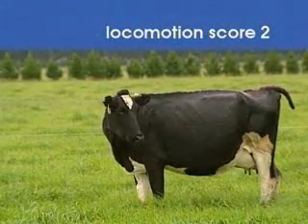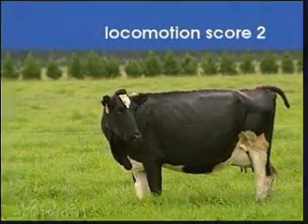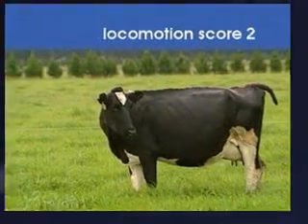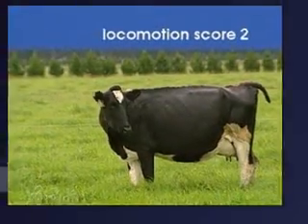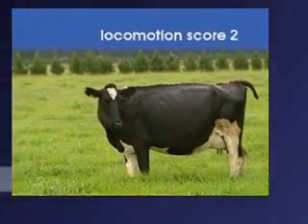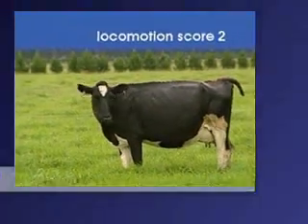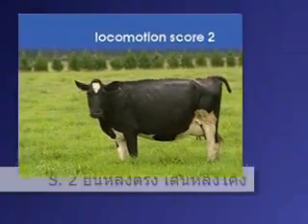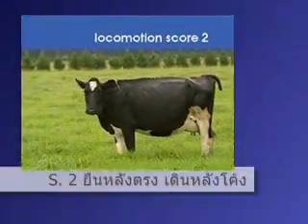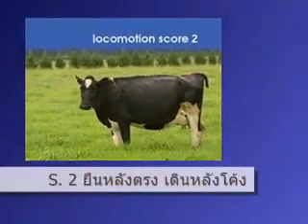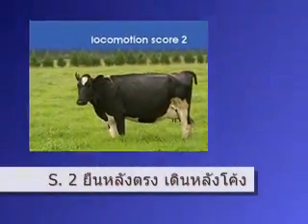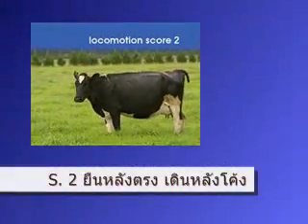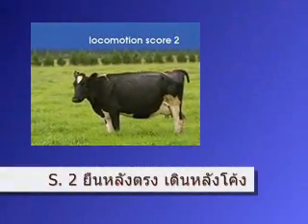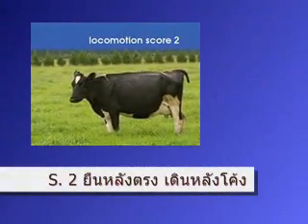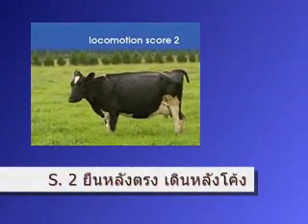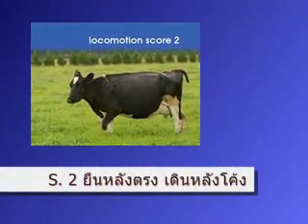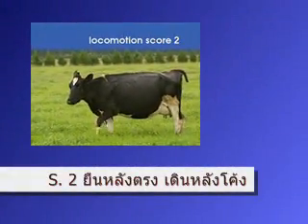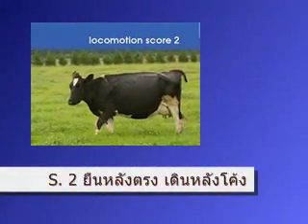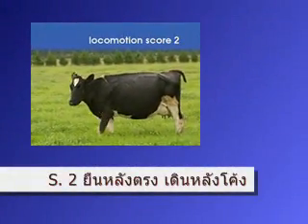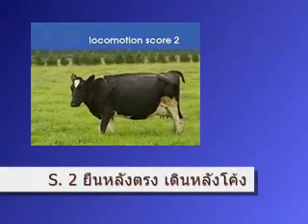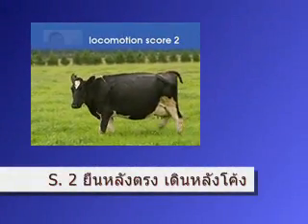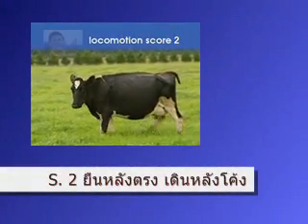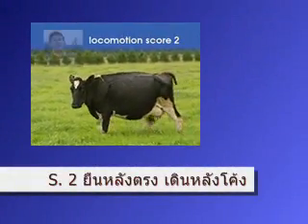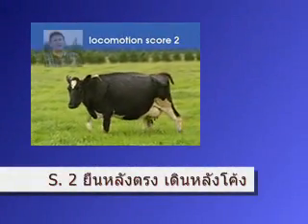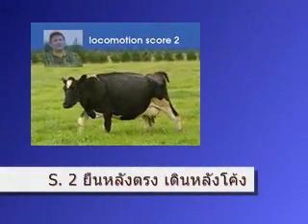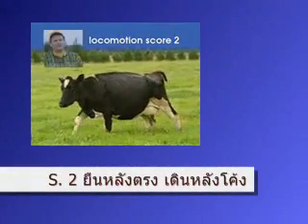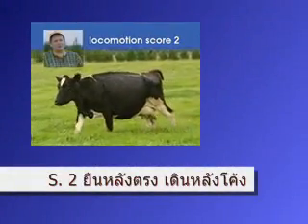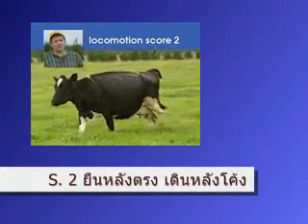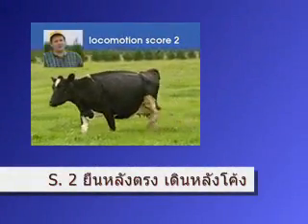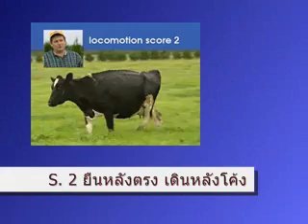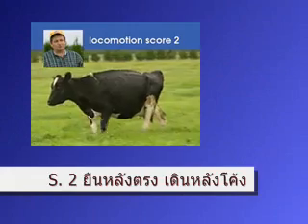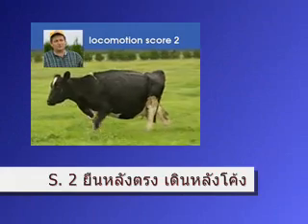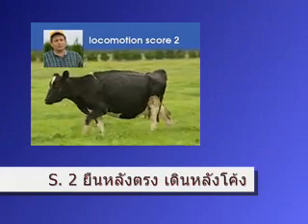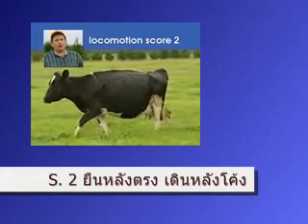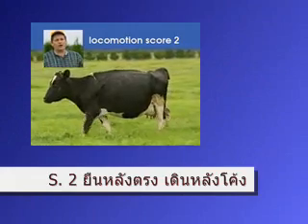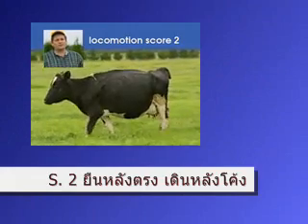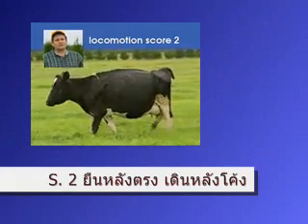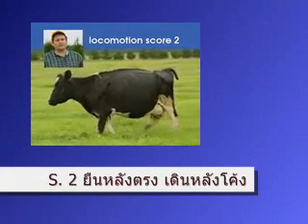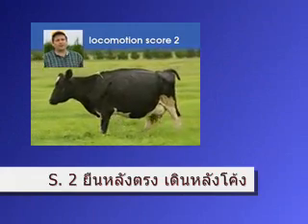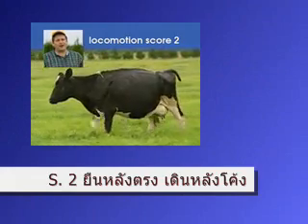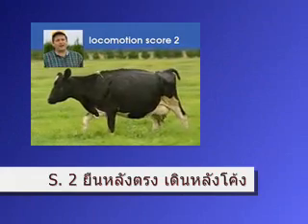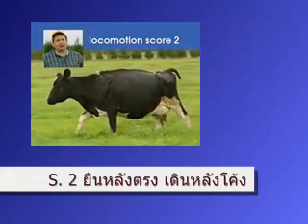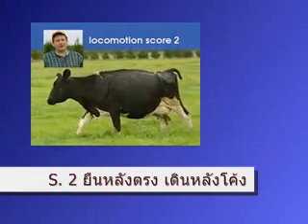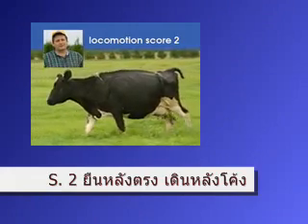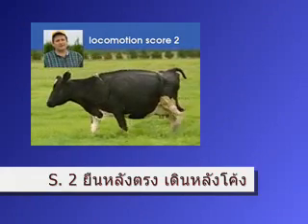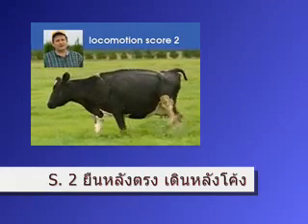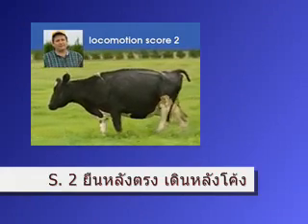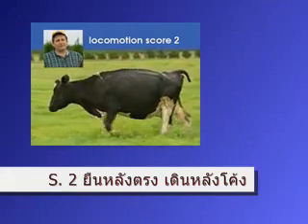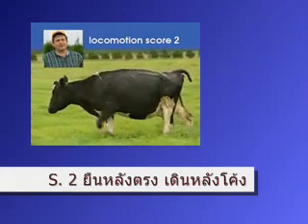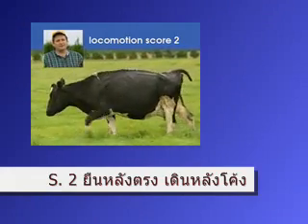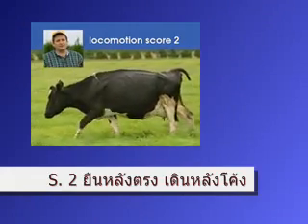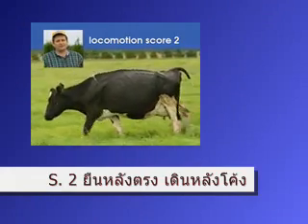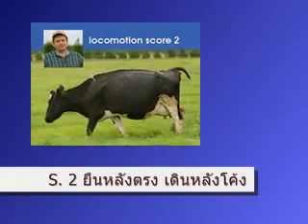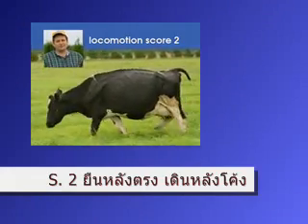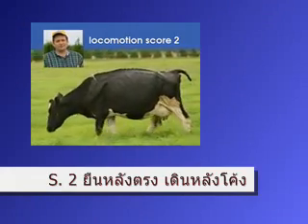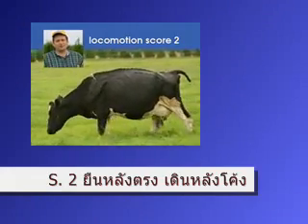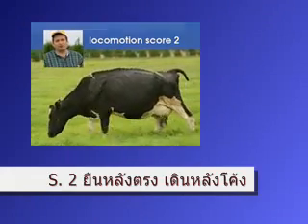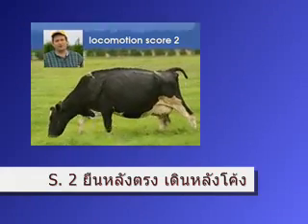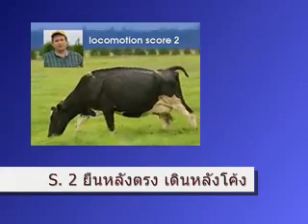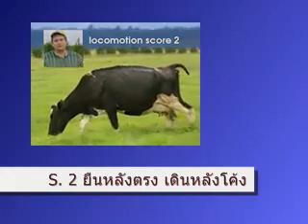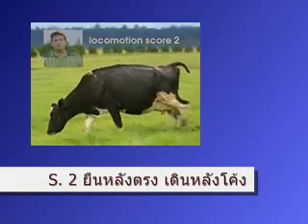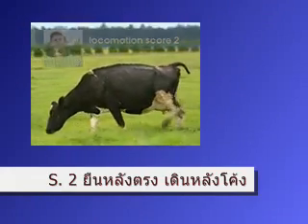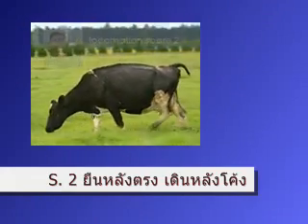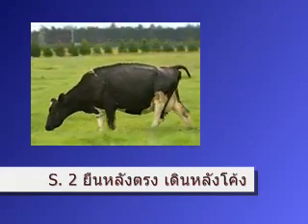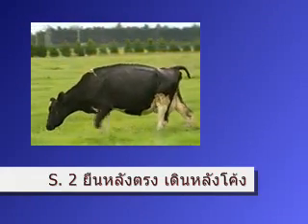This cow, when she's standing, has a flat back, but when she walks her back arcs up, so this would be our number two cow.